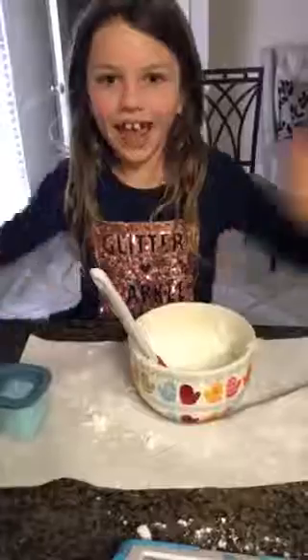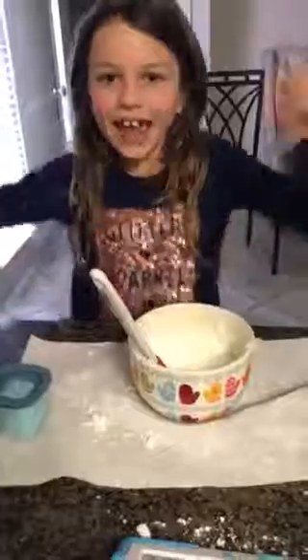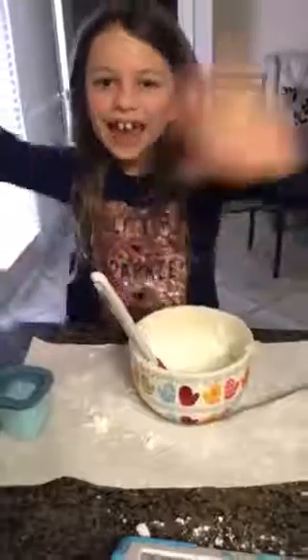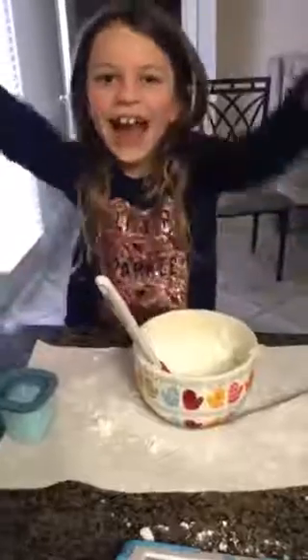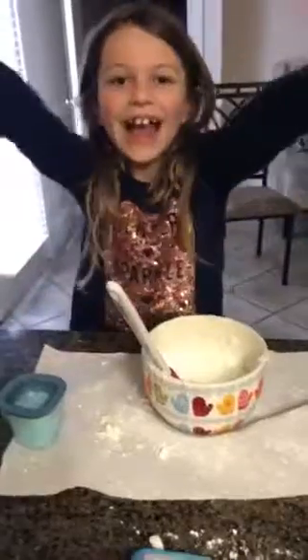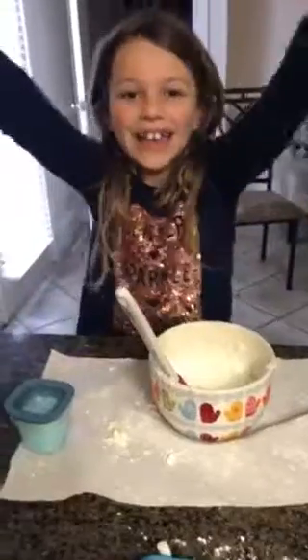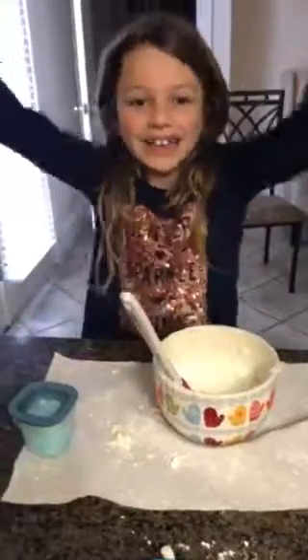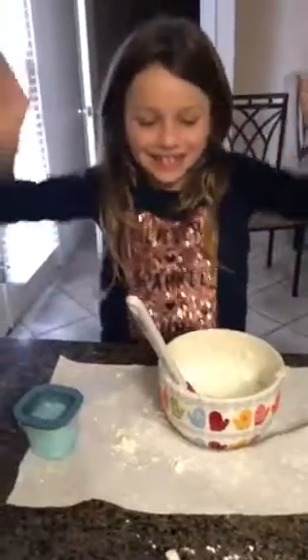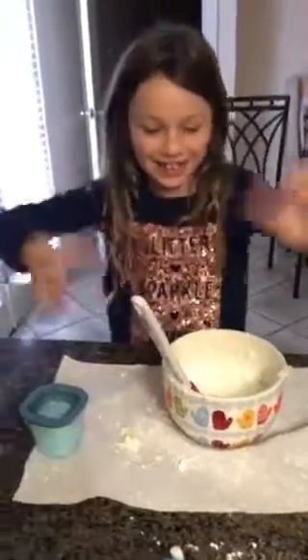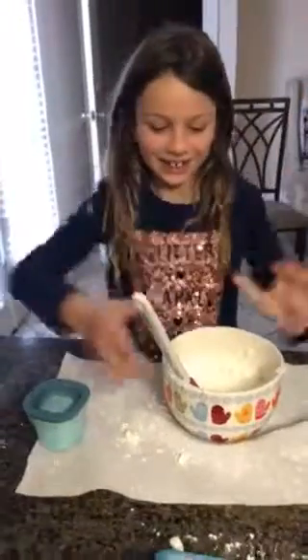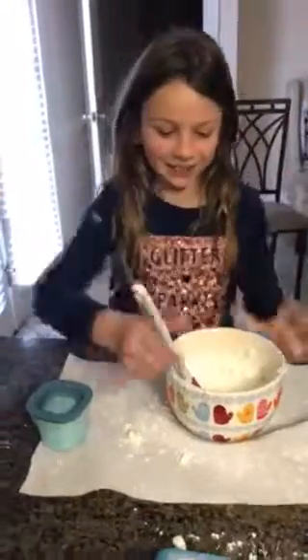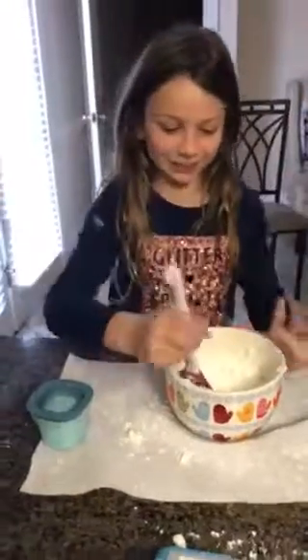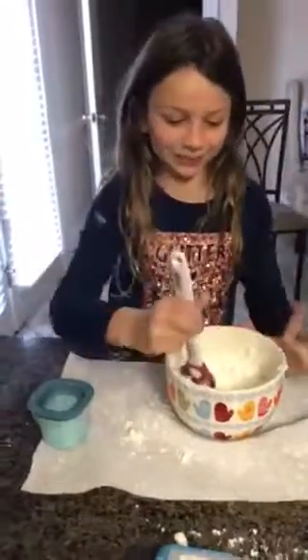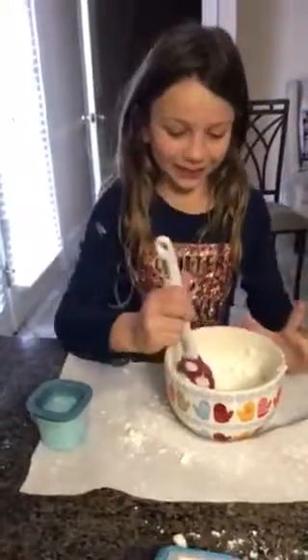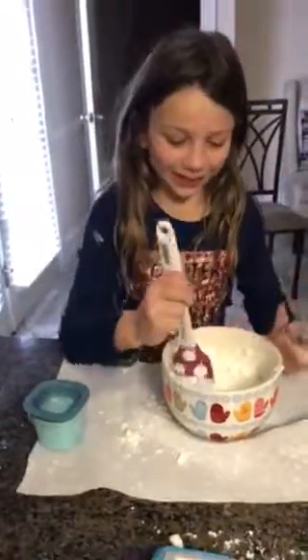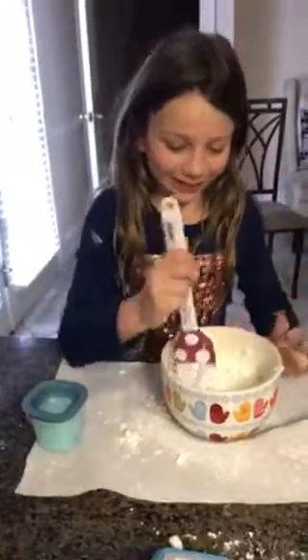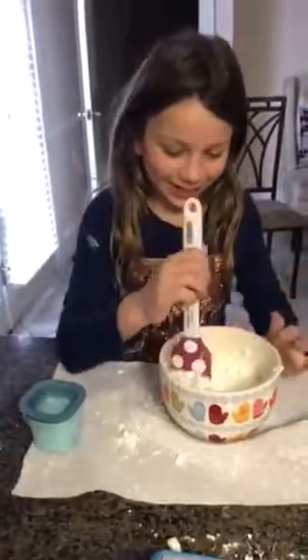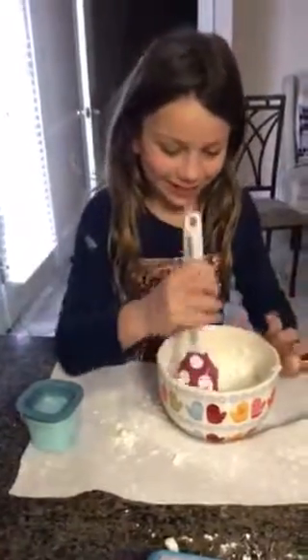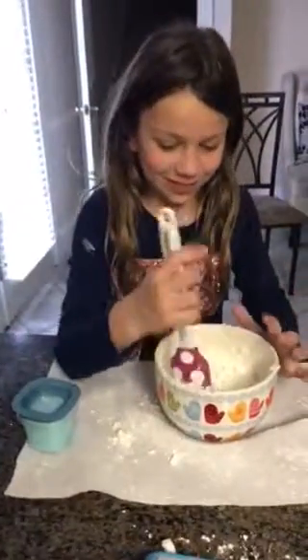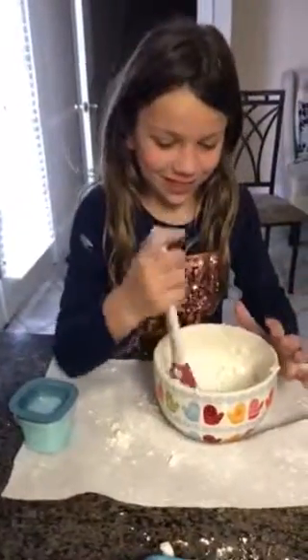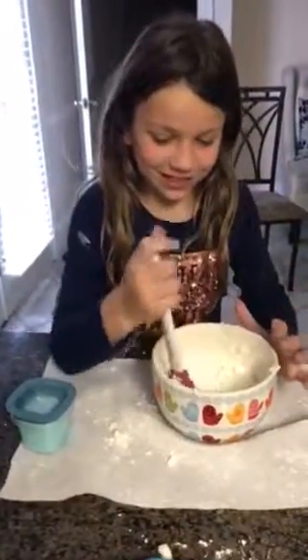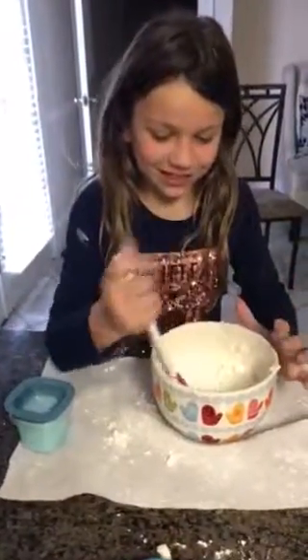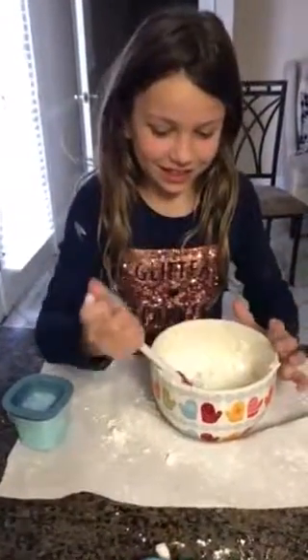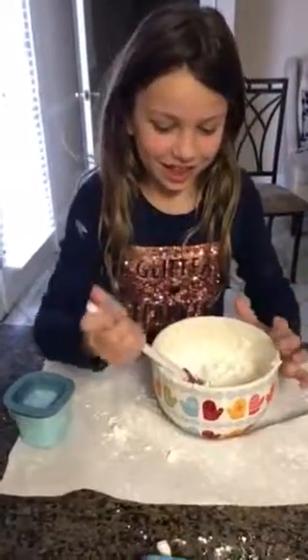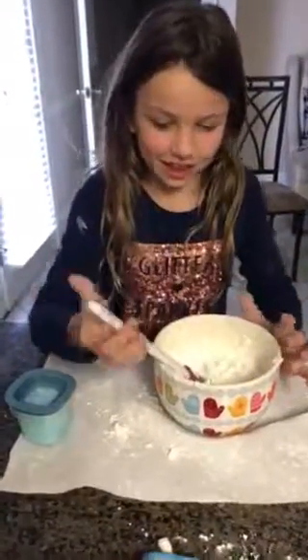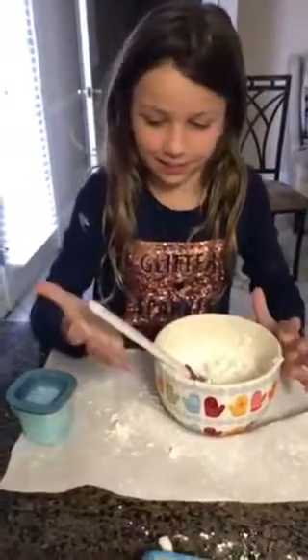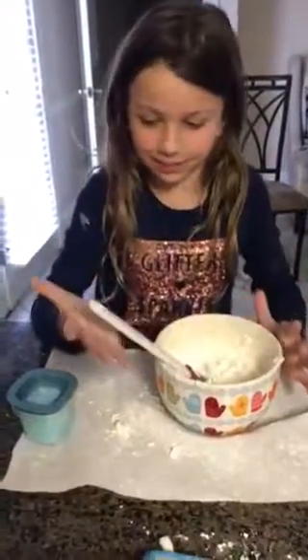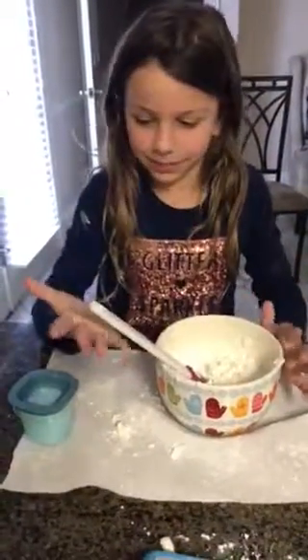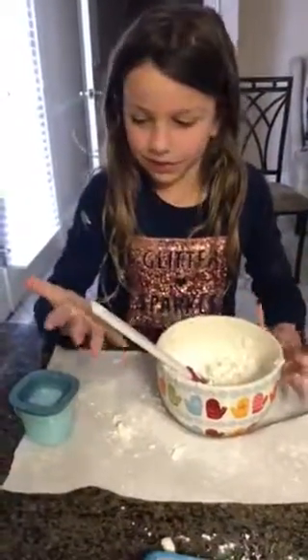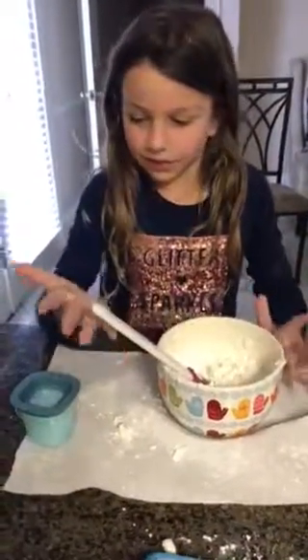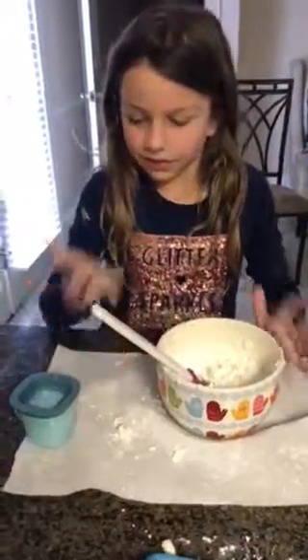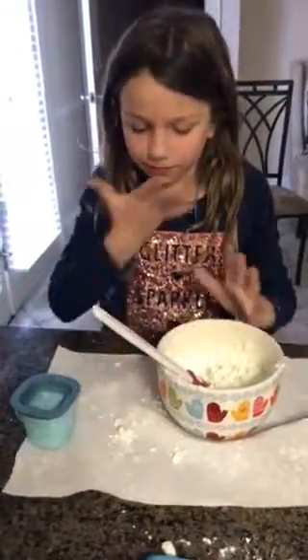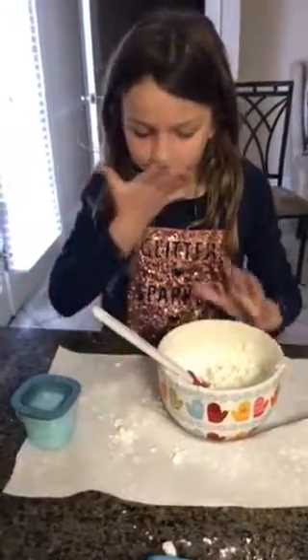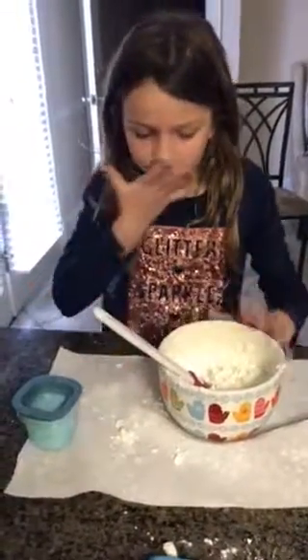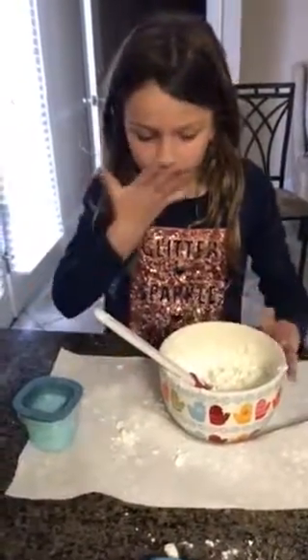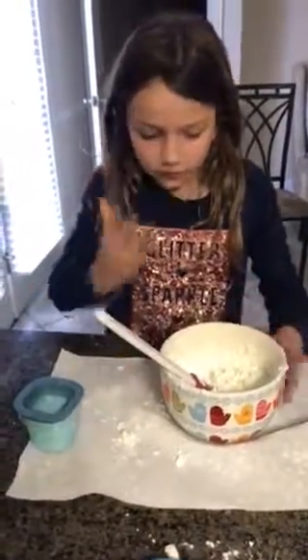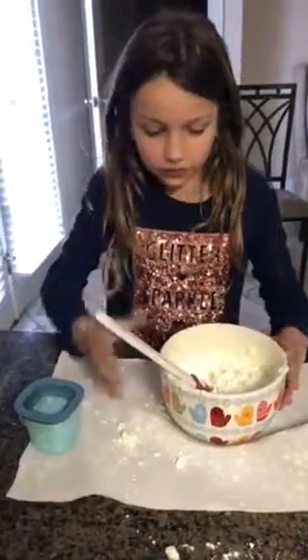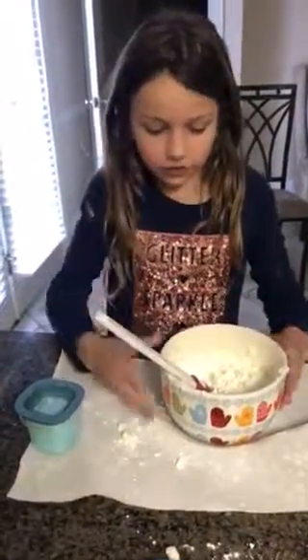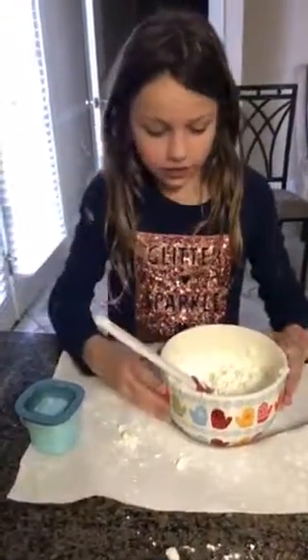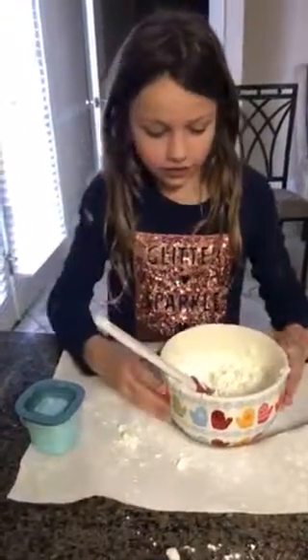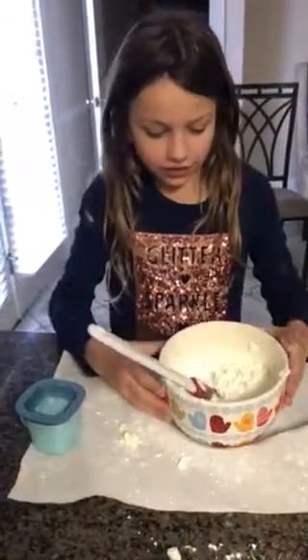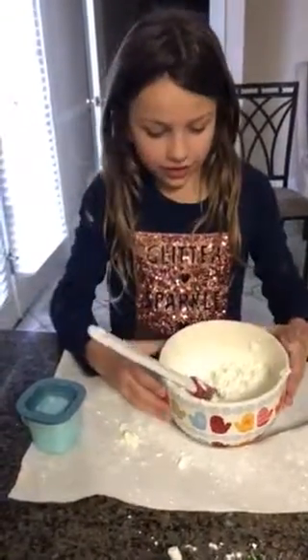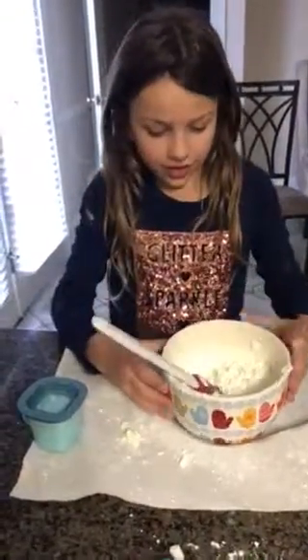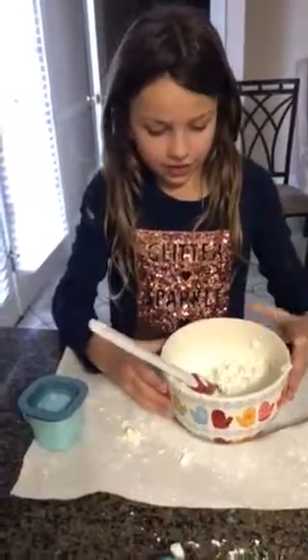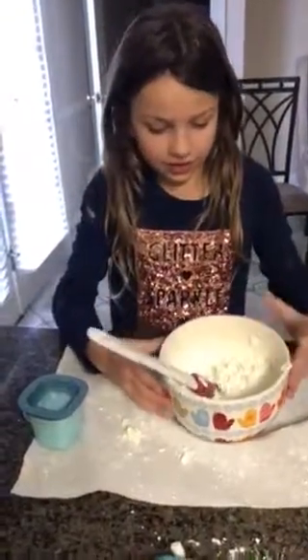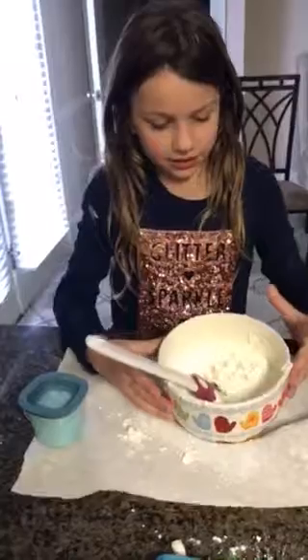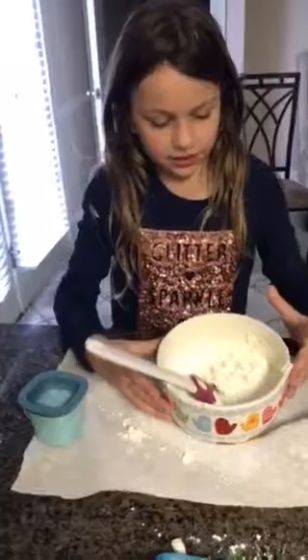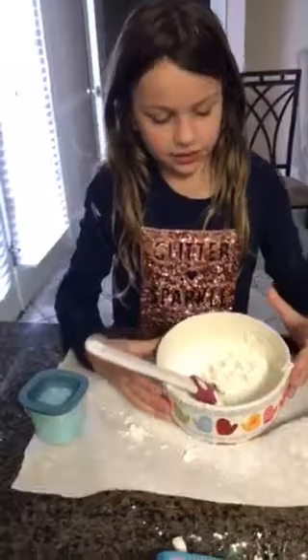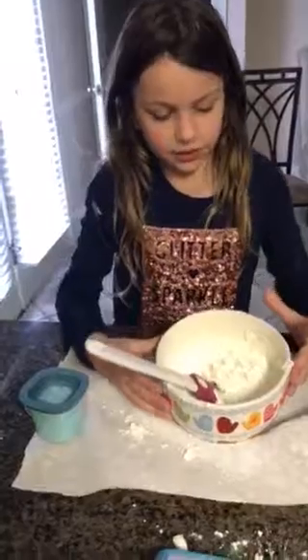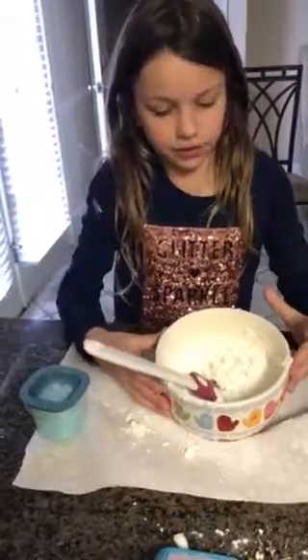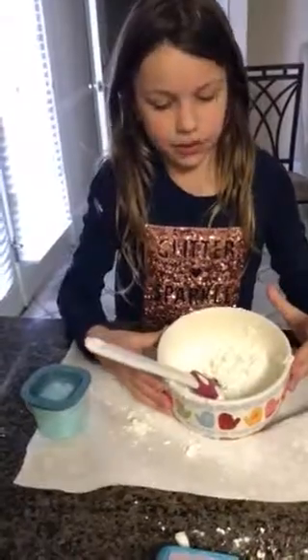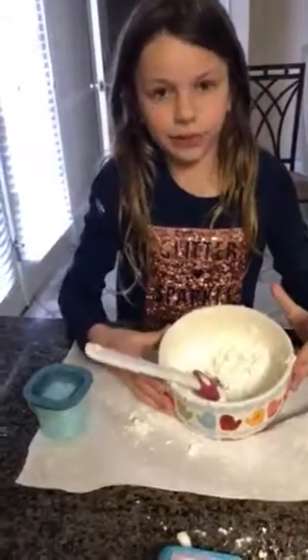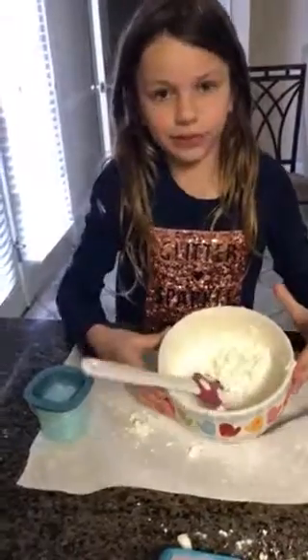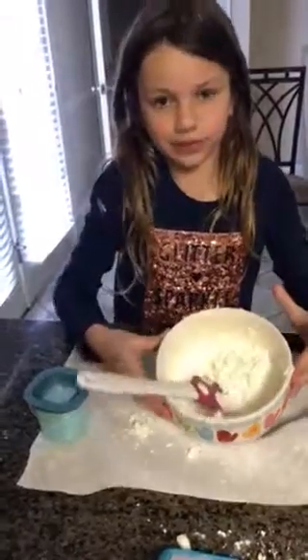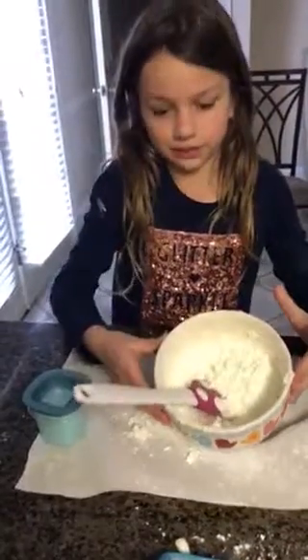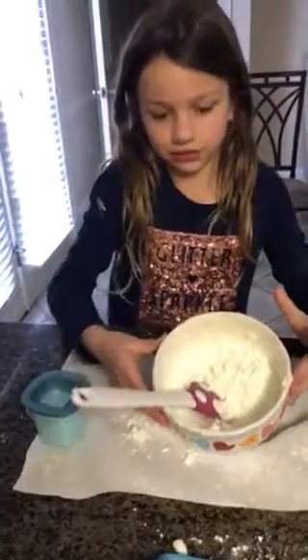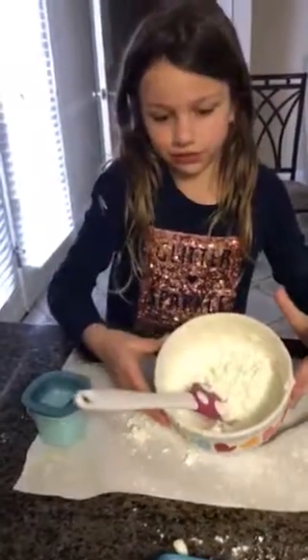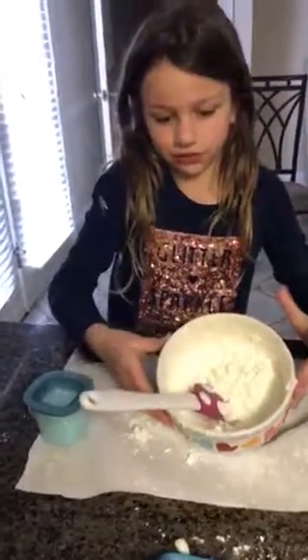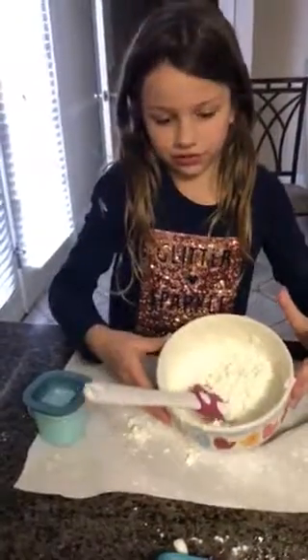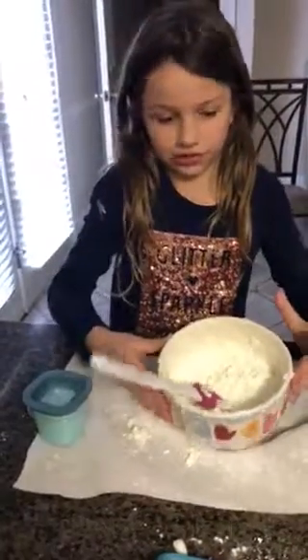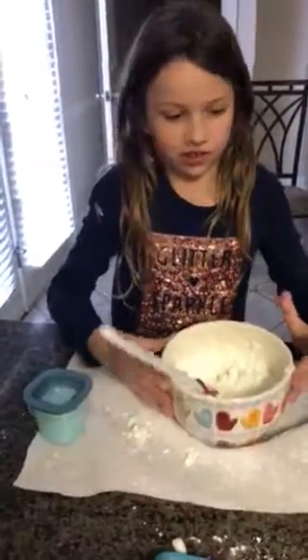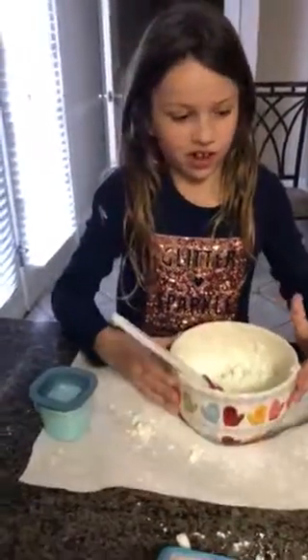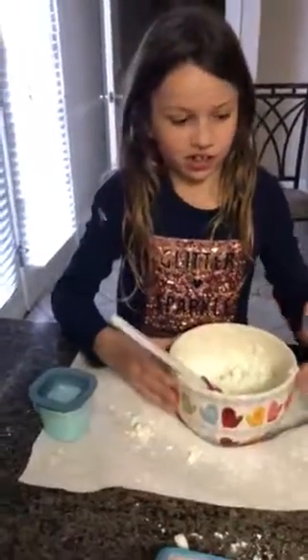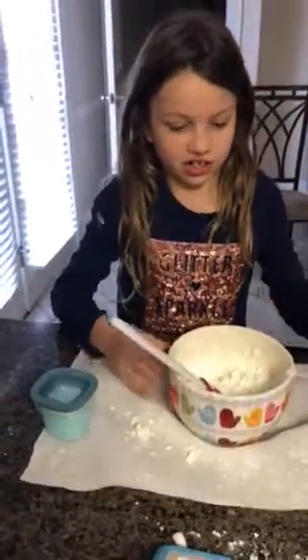Hey guys! We are gonna make slime. First ingredient, you put some cornstarch.